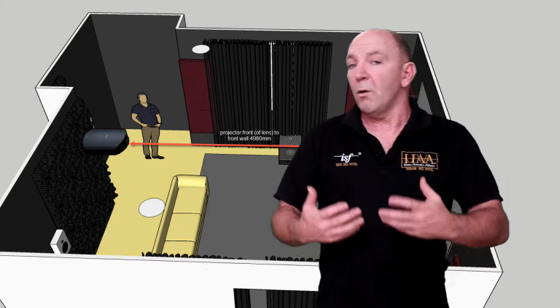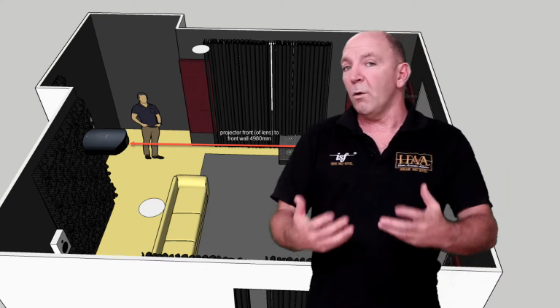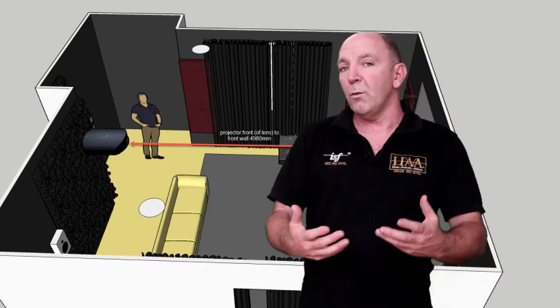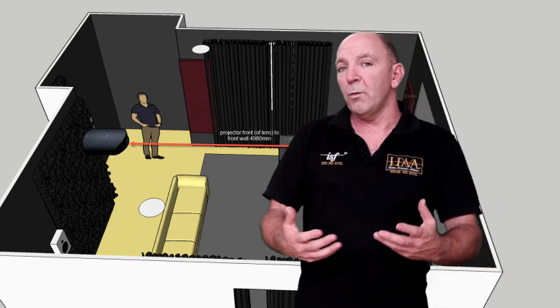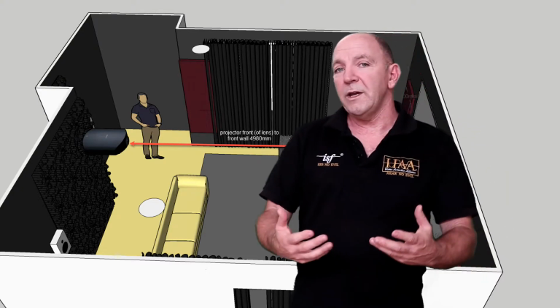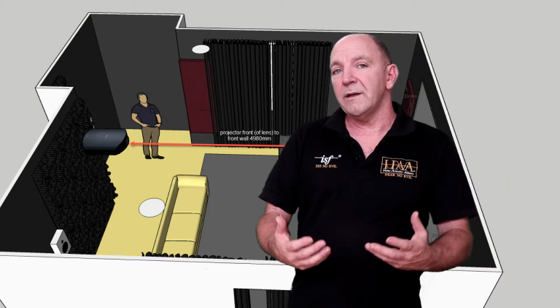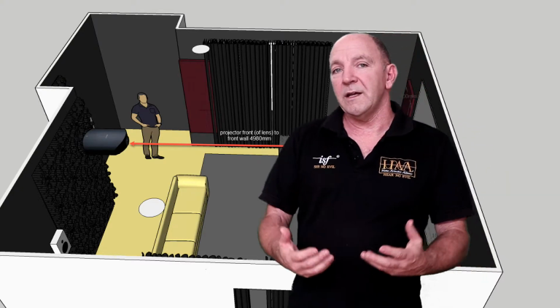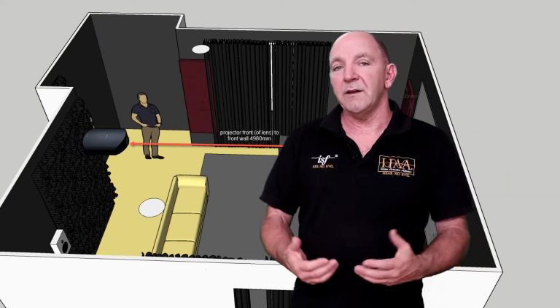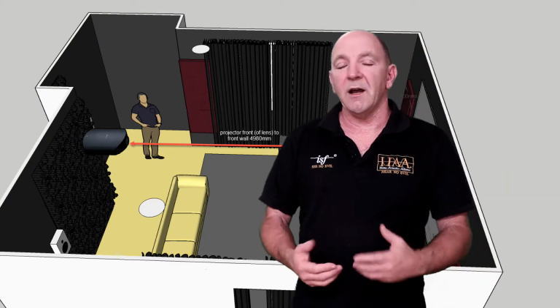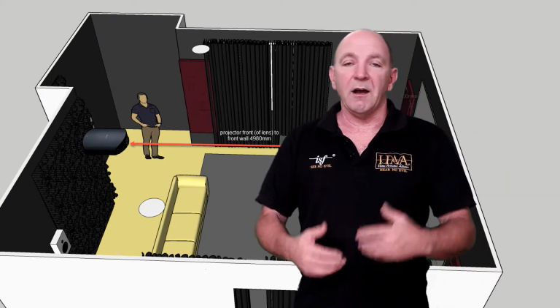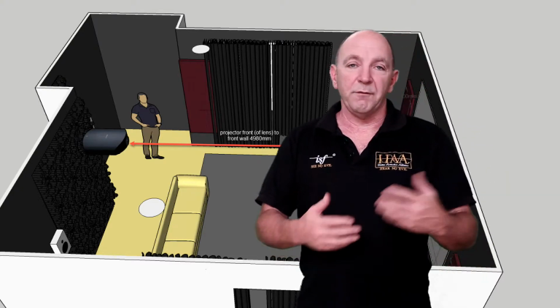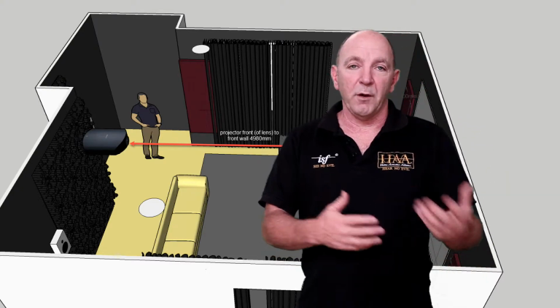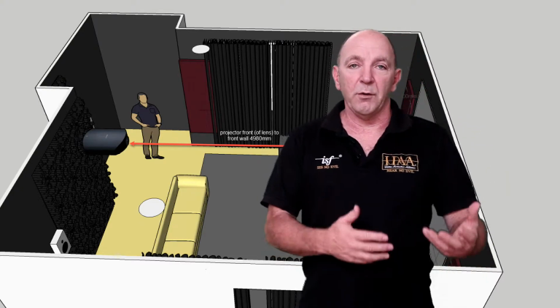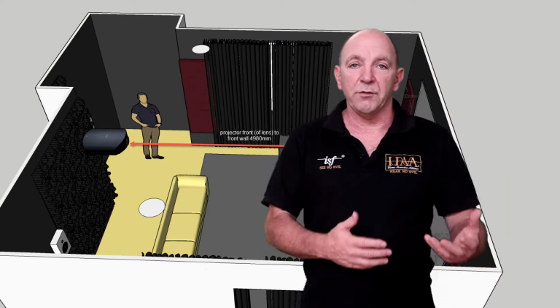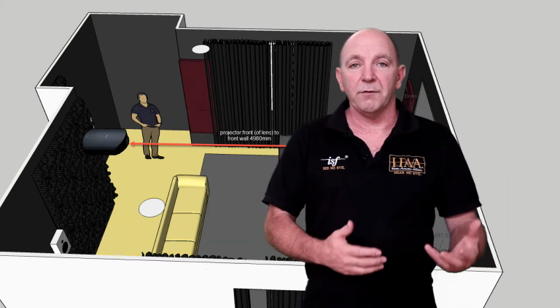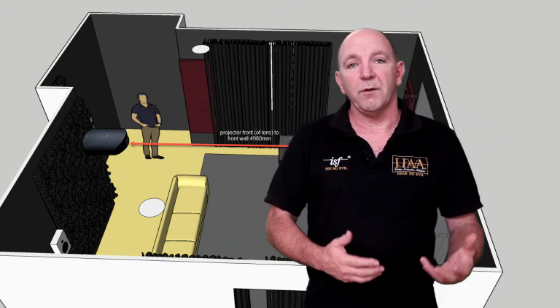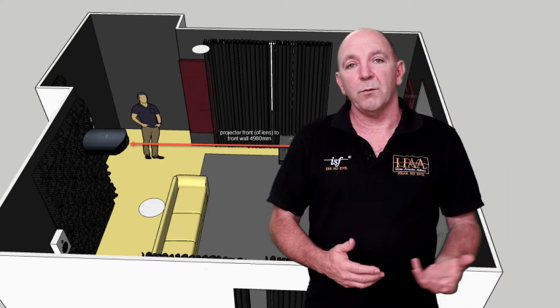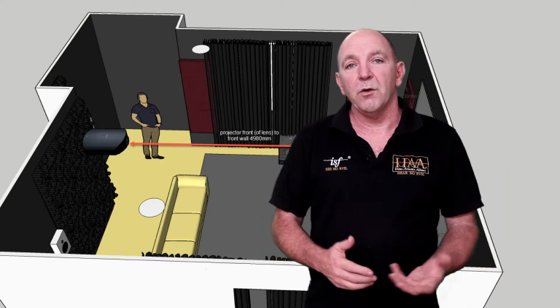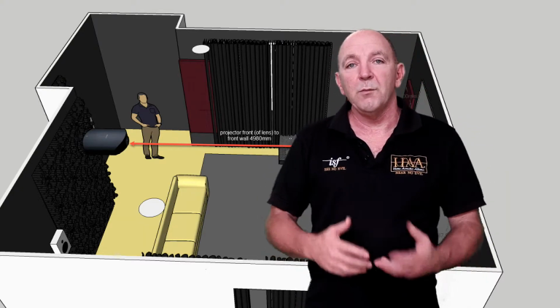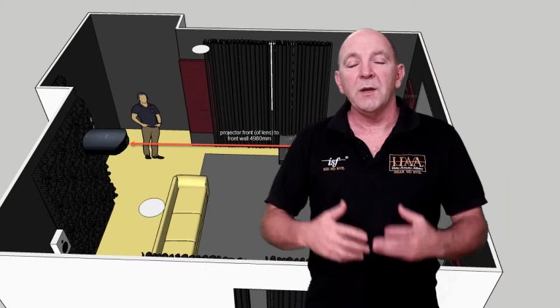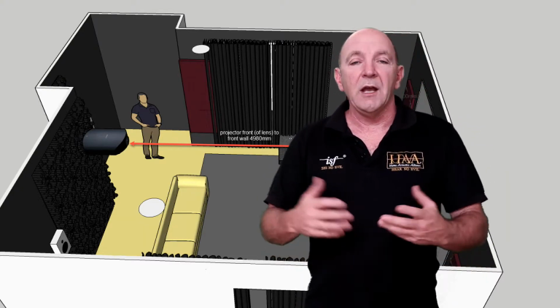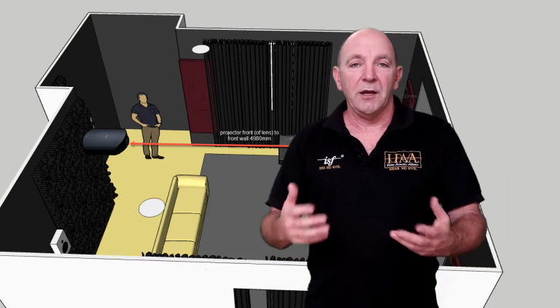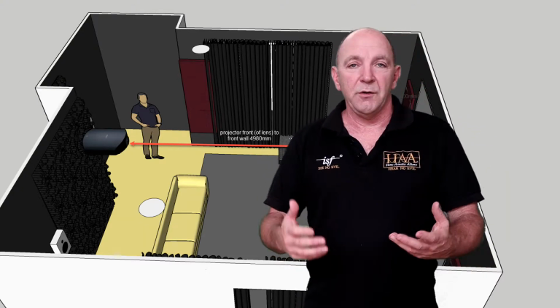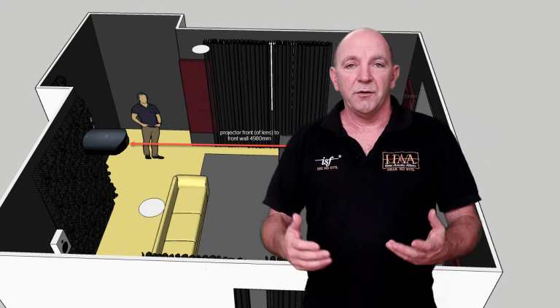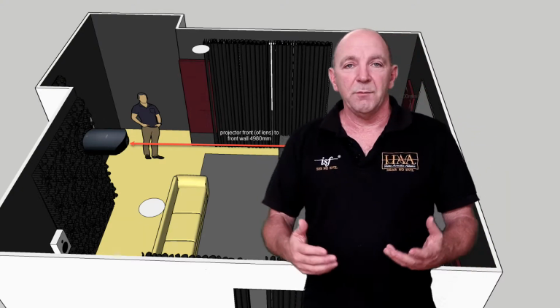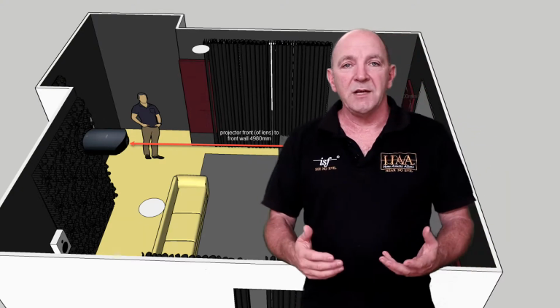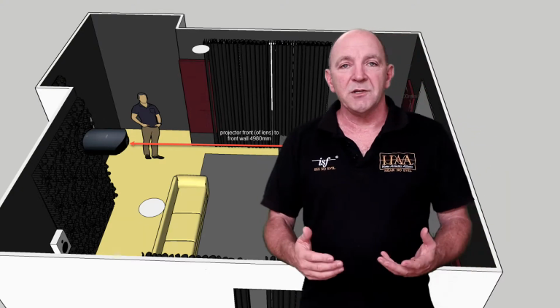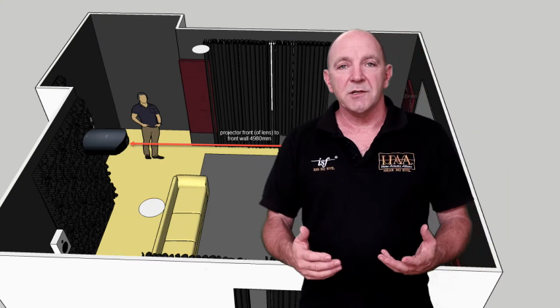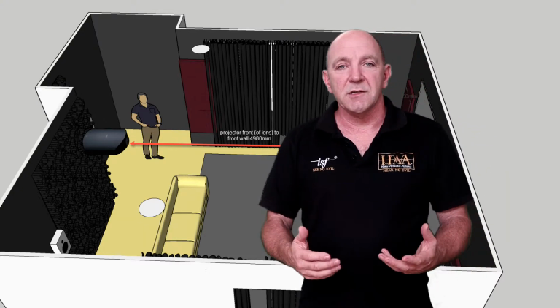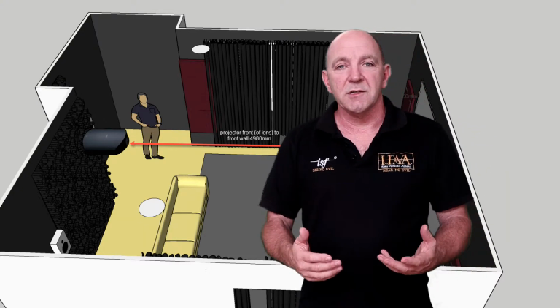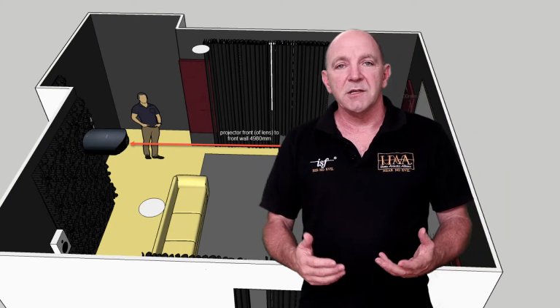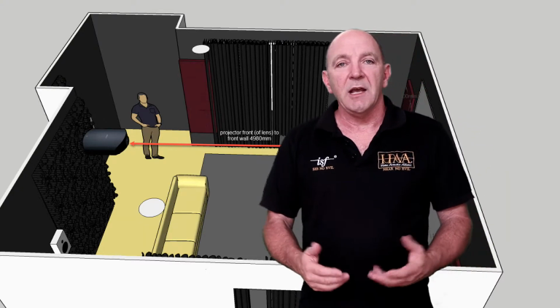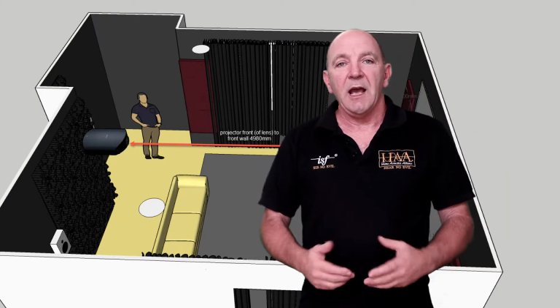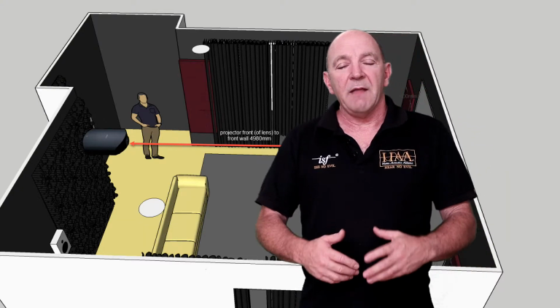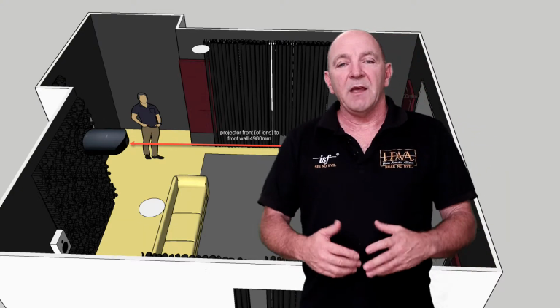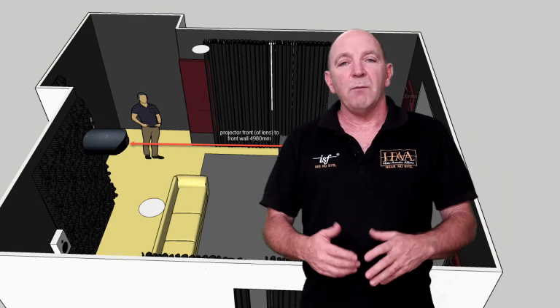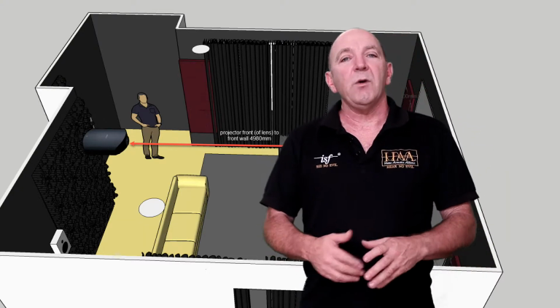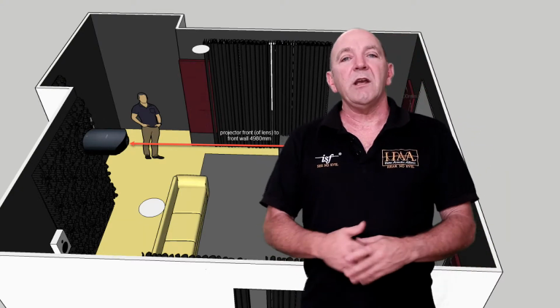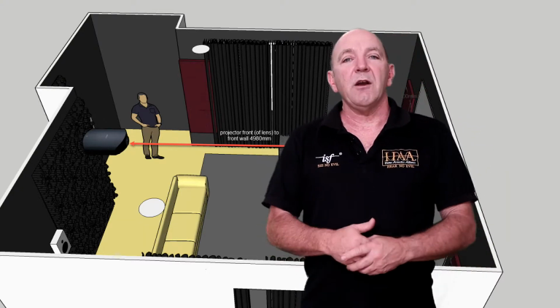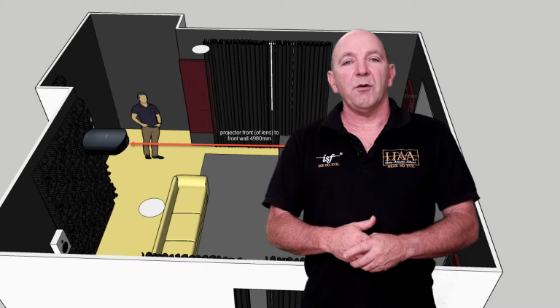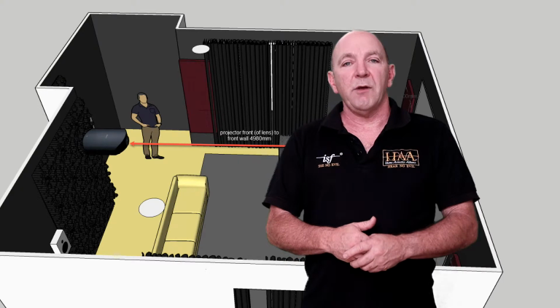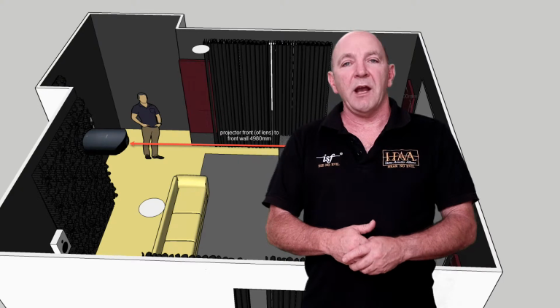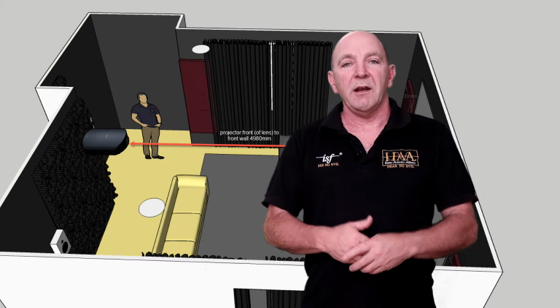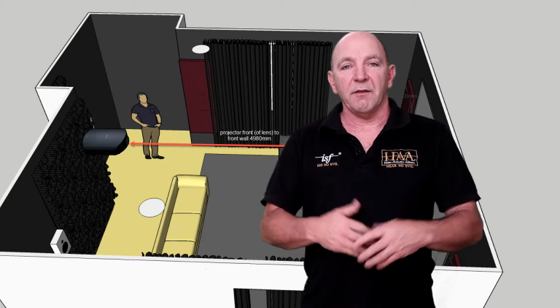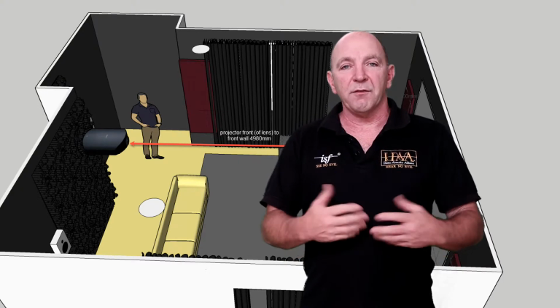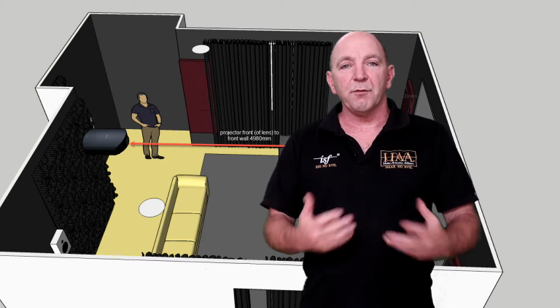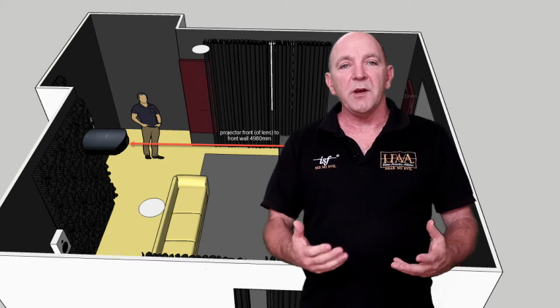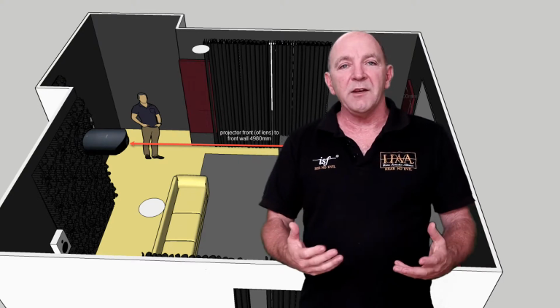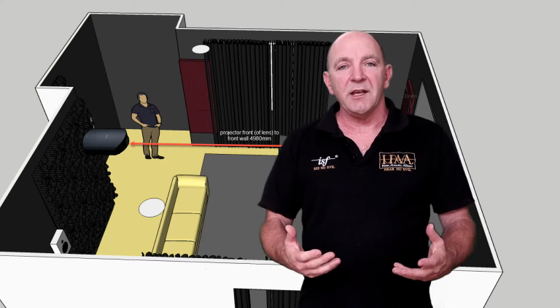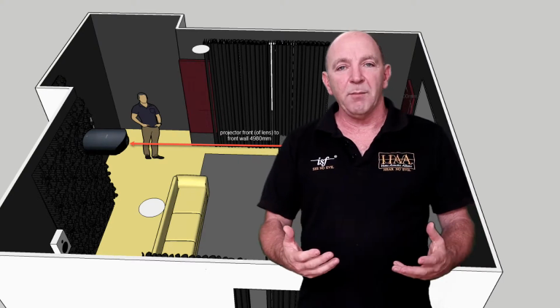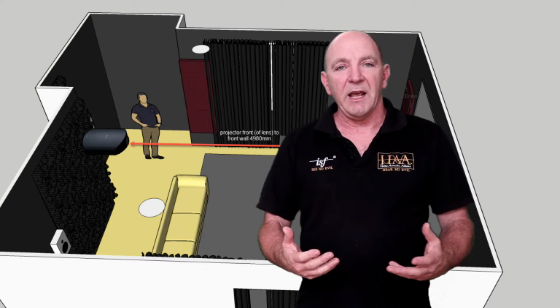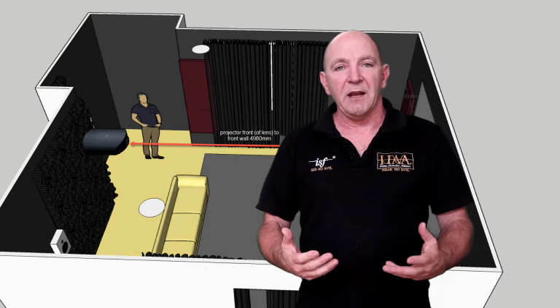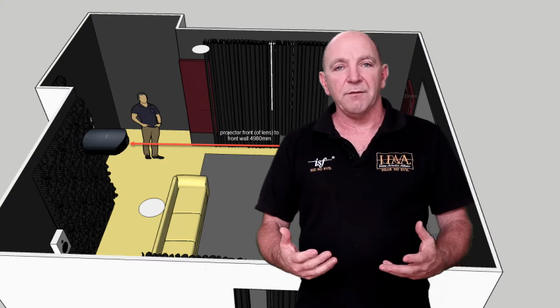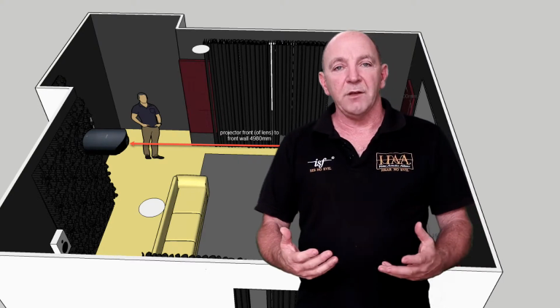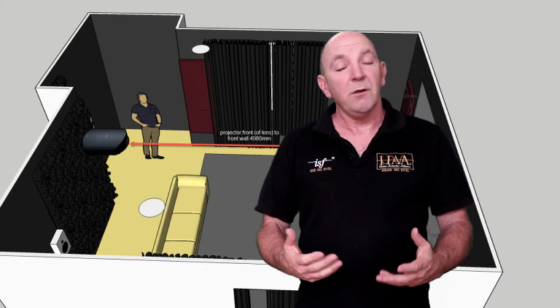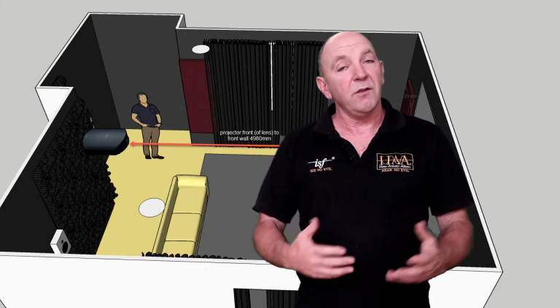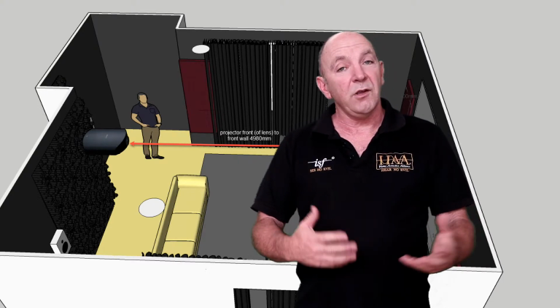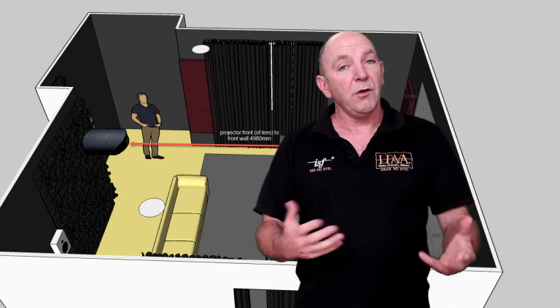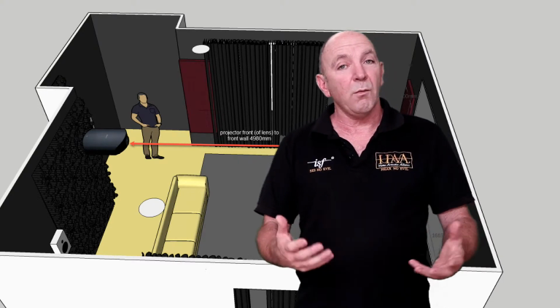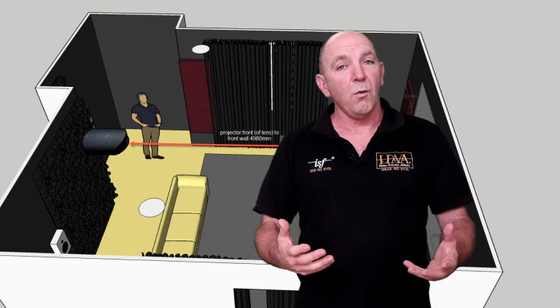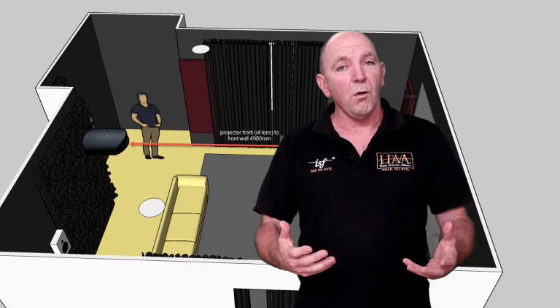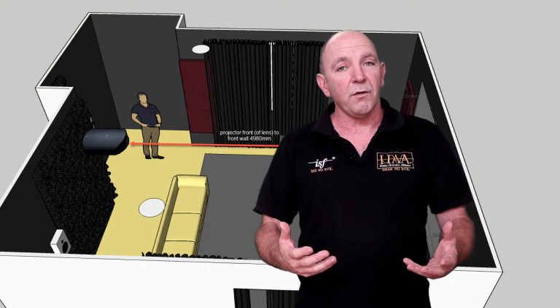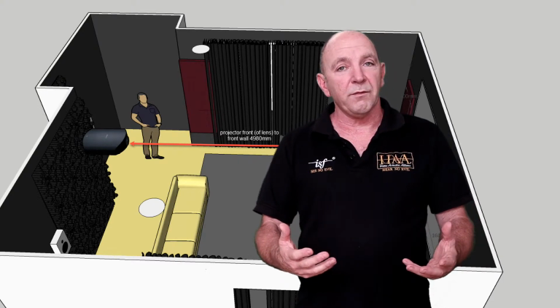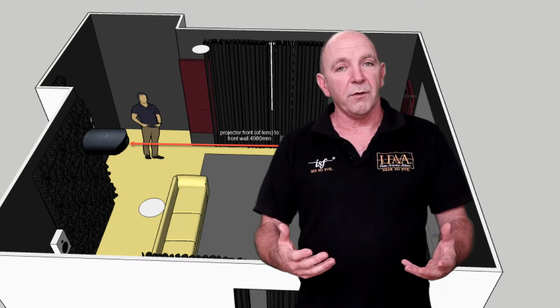All we need are photos of your room and your dimensions, and then we can create a 3D plan for you that you can walk through.